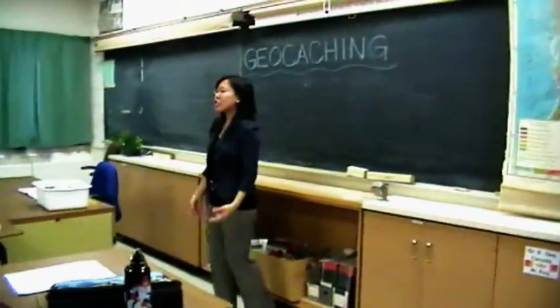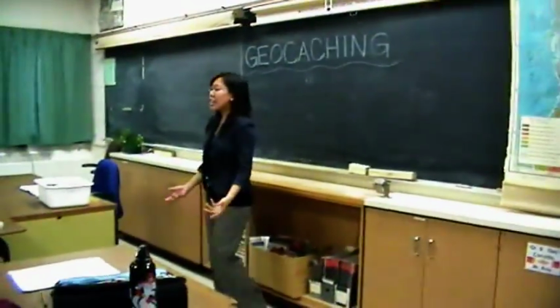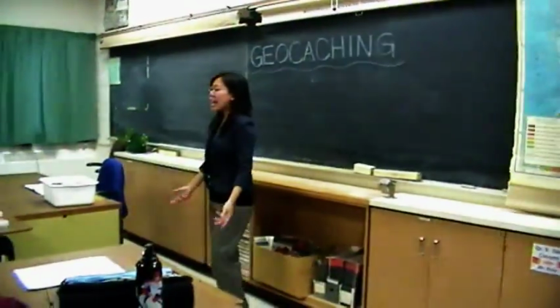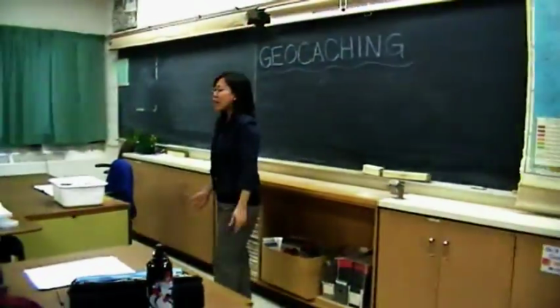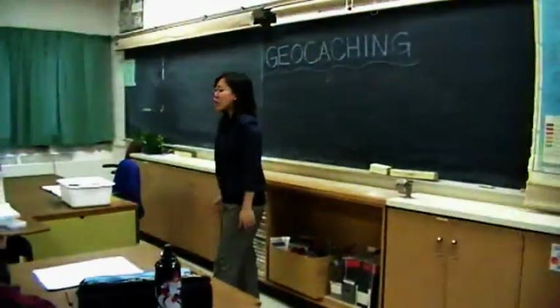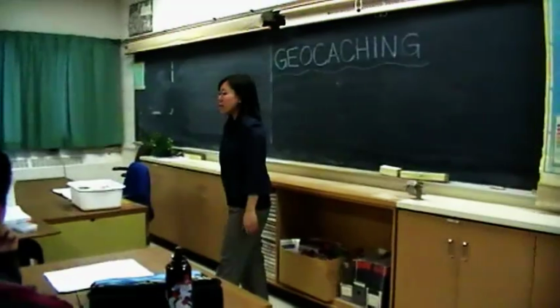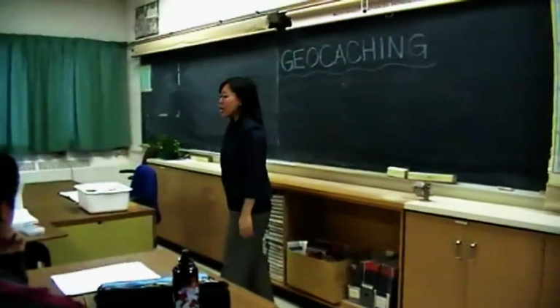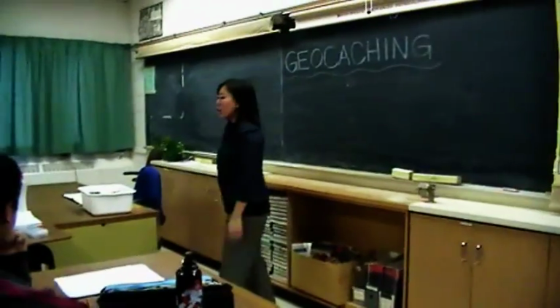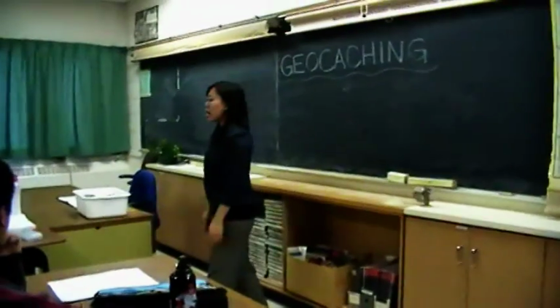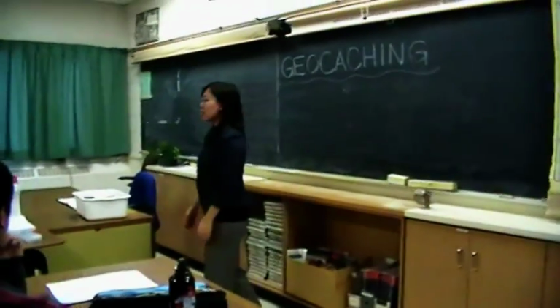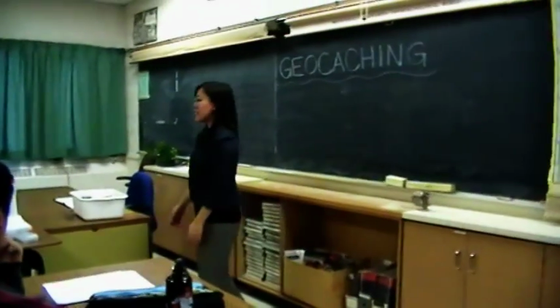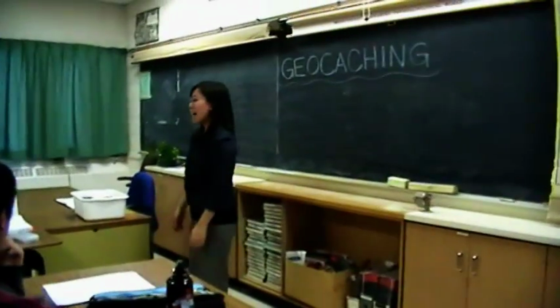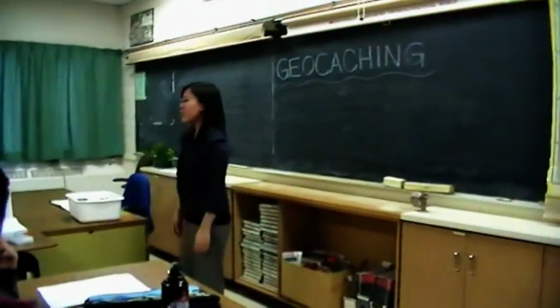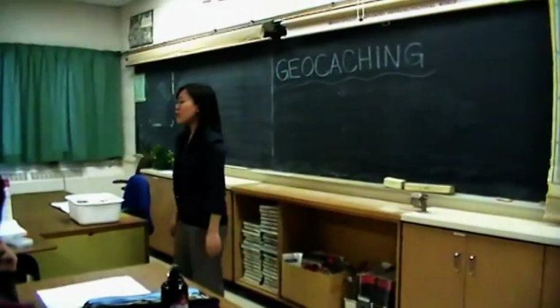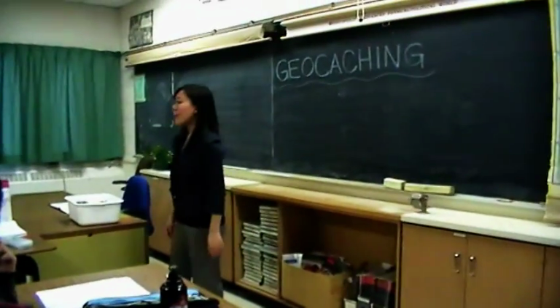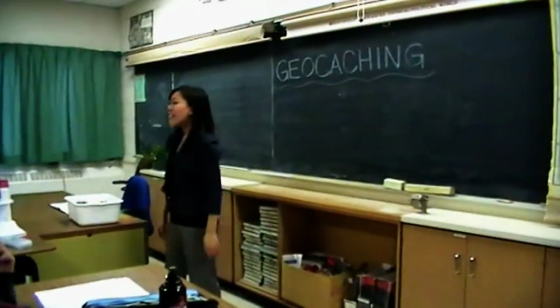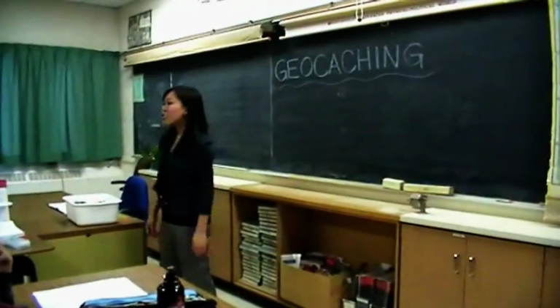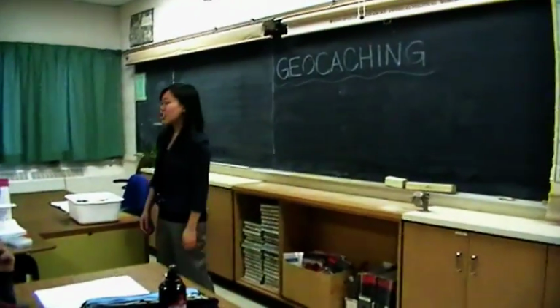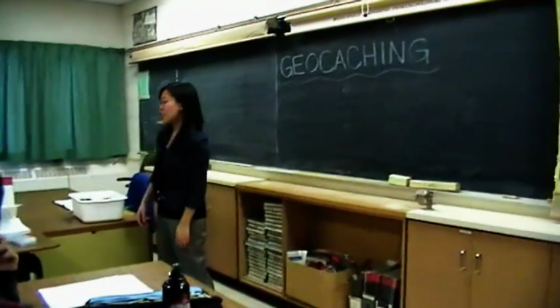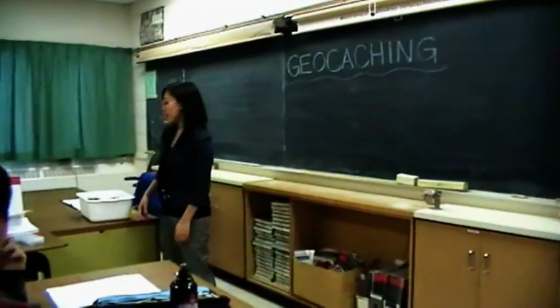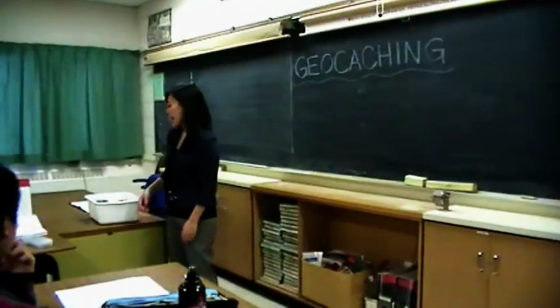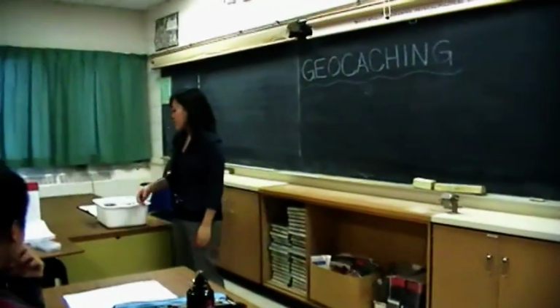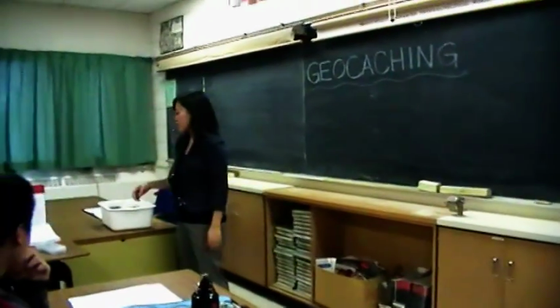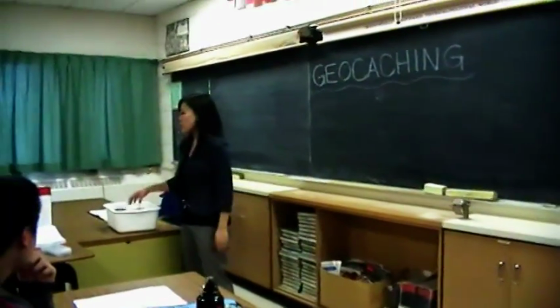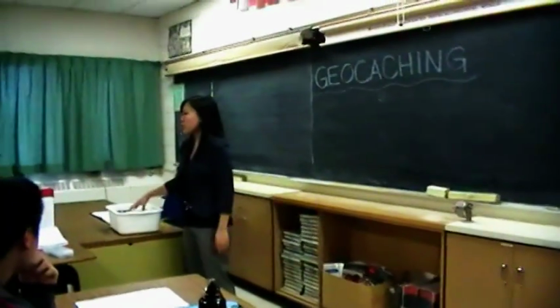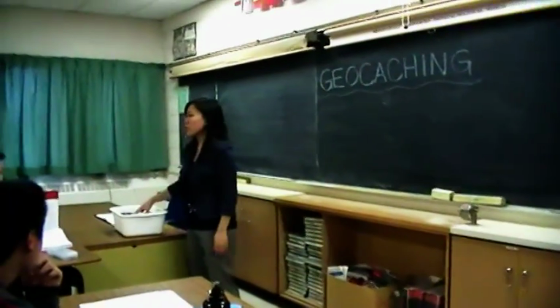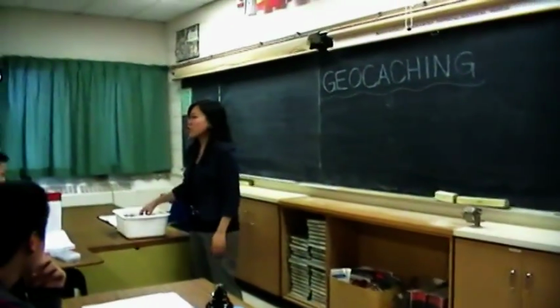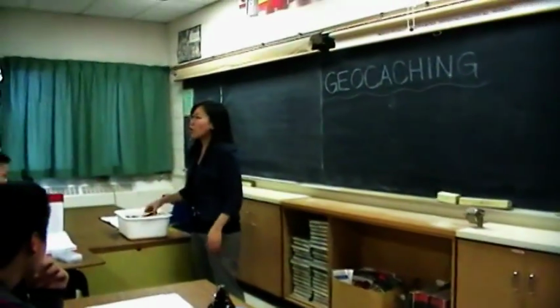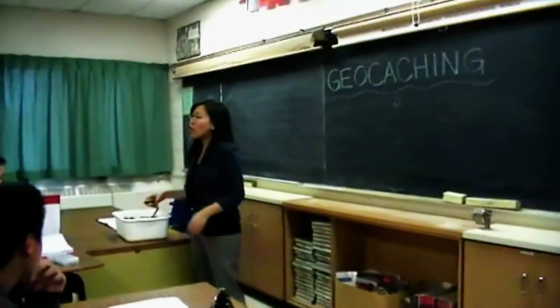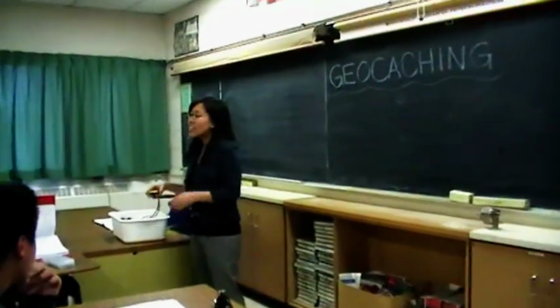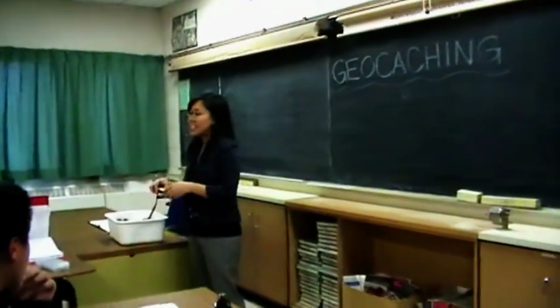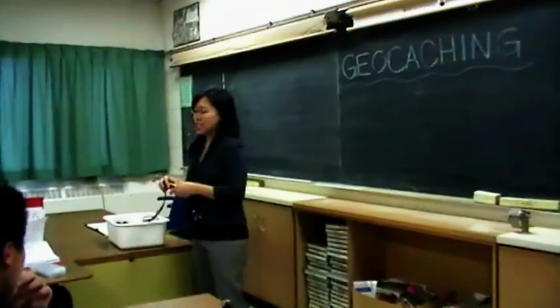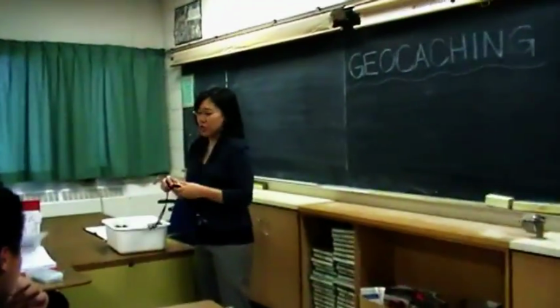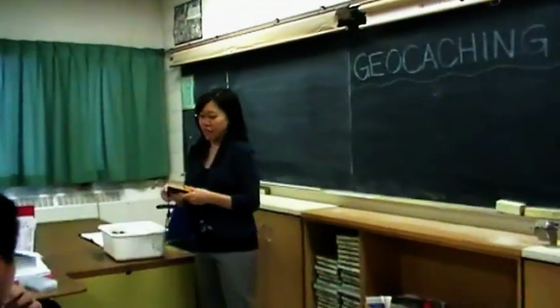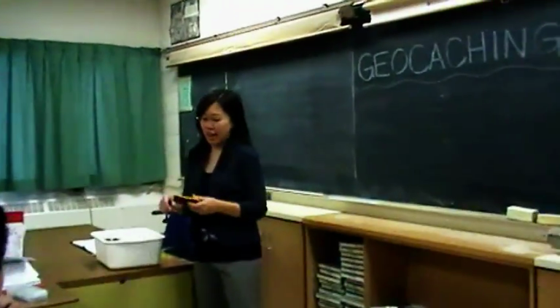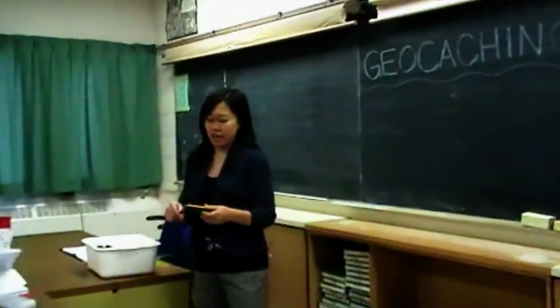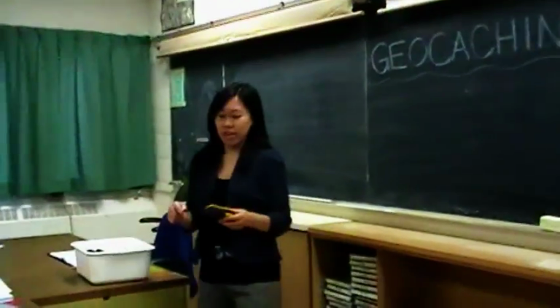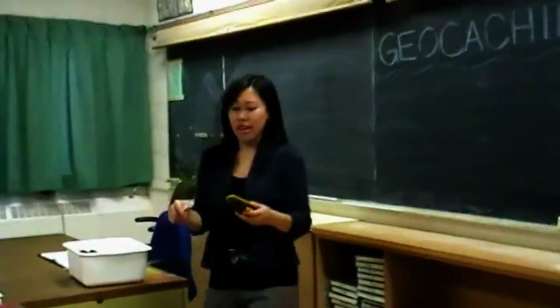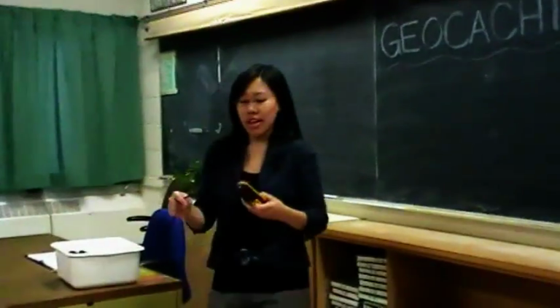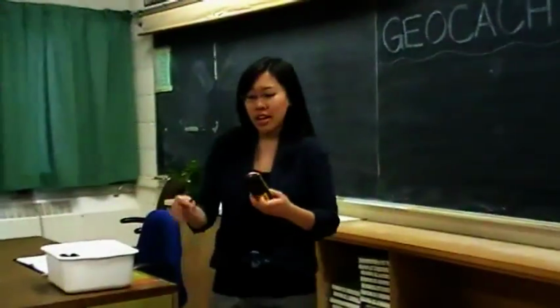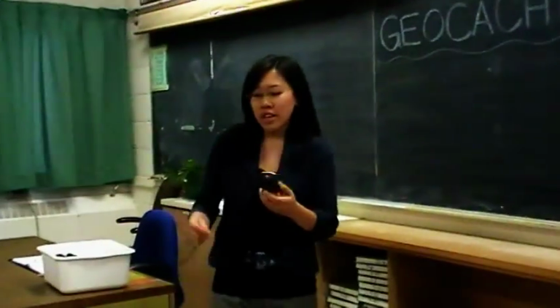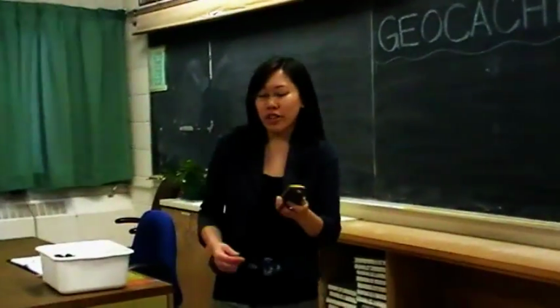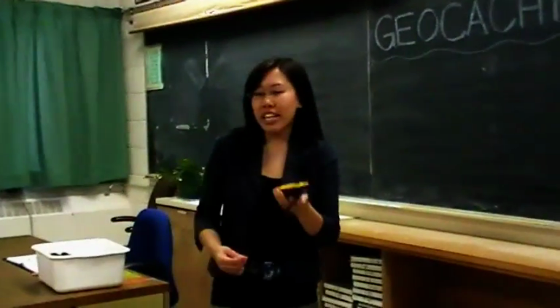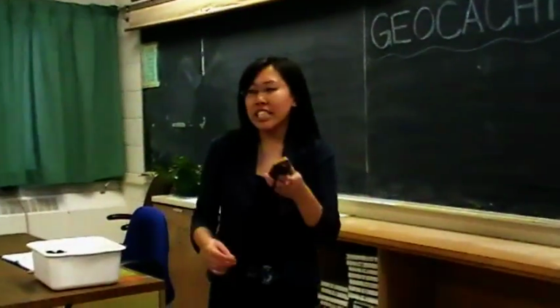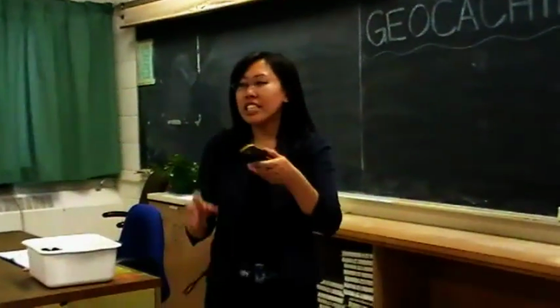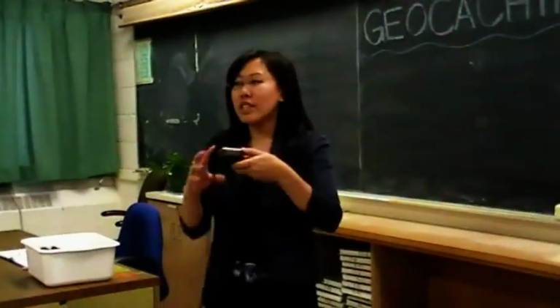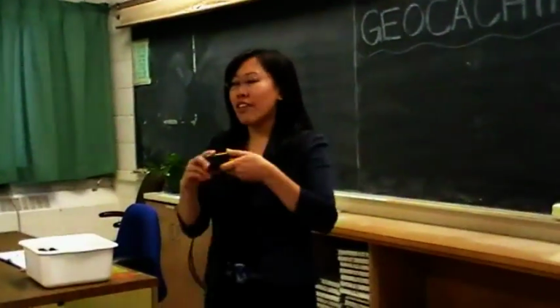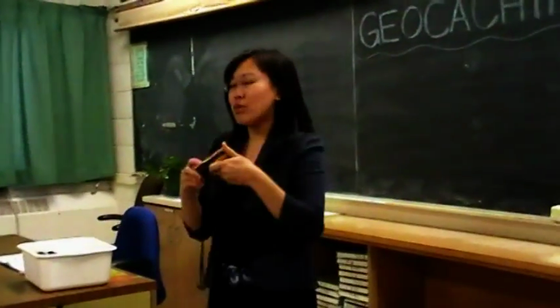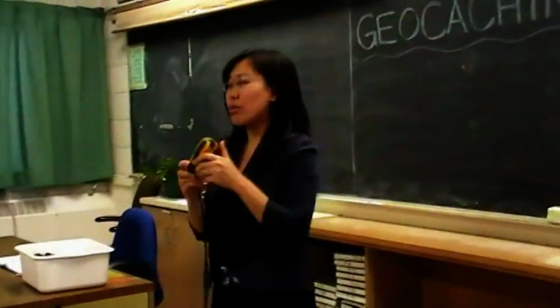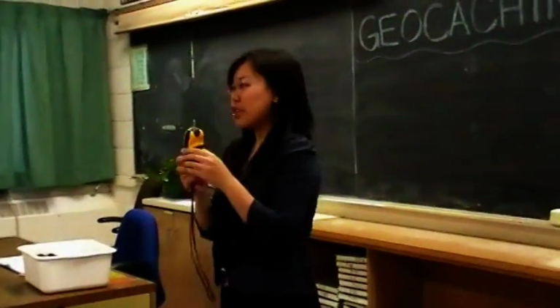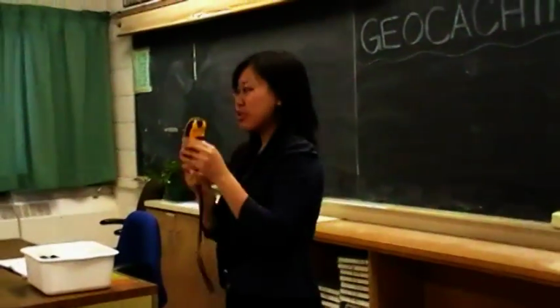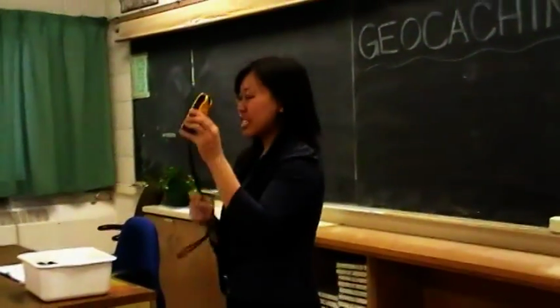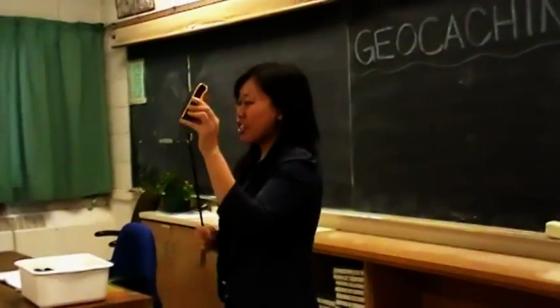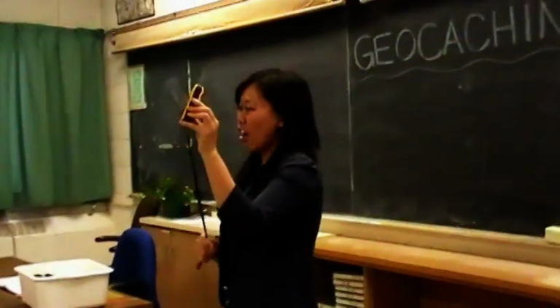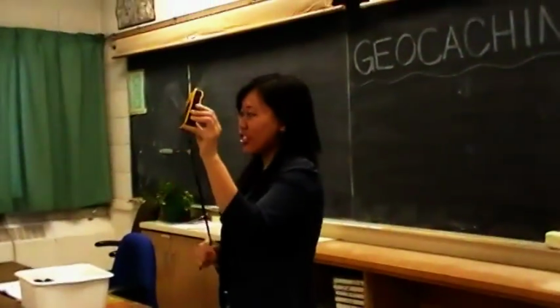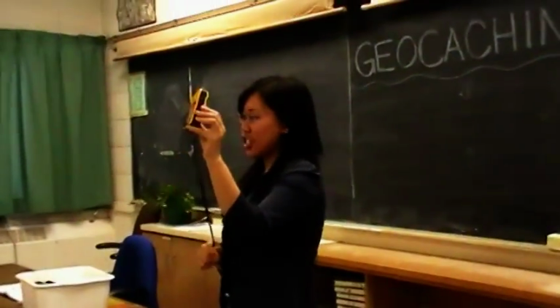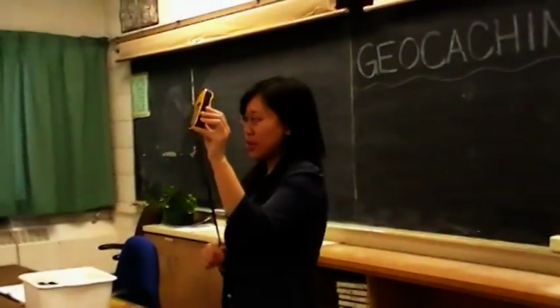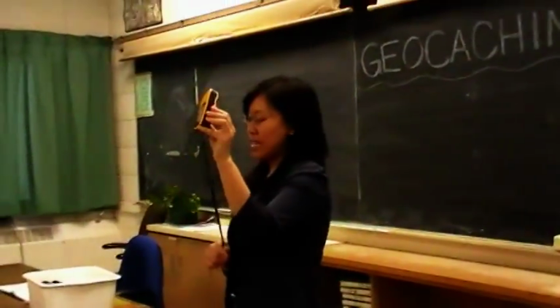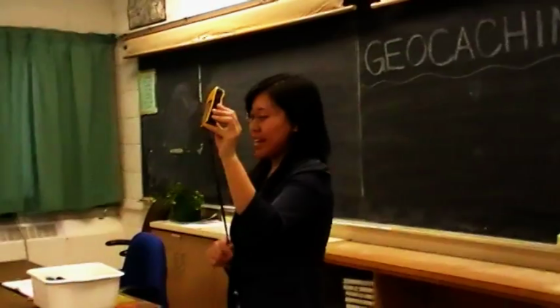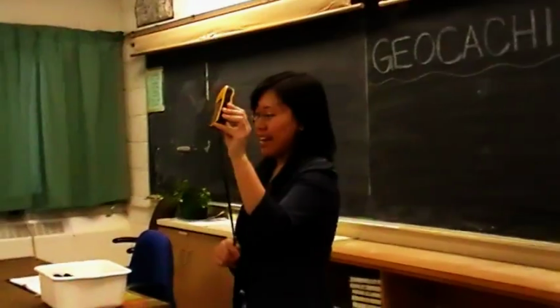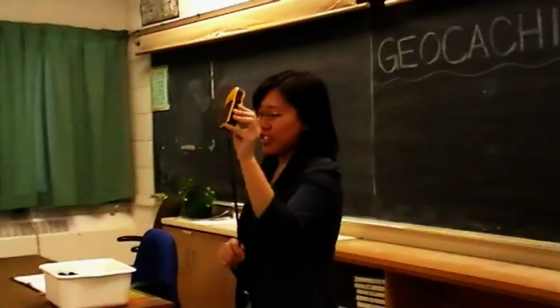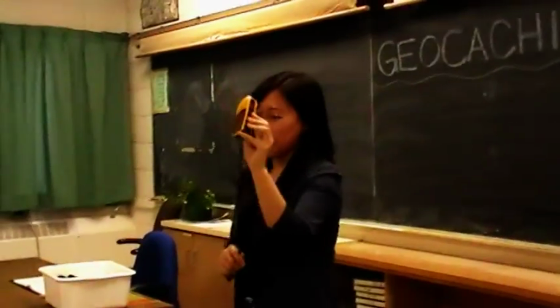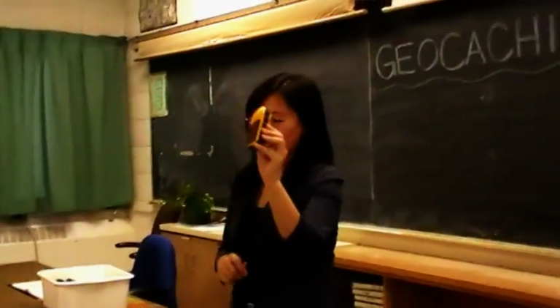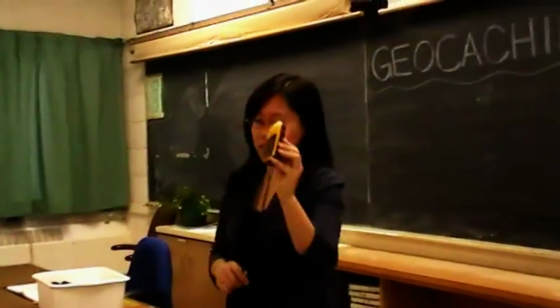So today we'll be going outside to find the geocaches using those coordinates that you found. This is the device we'll be using — it's called the GPS unit.